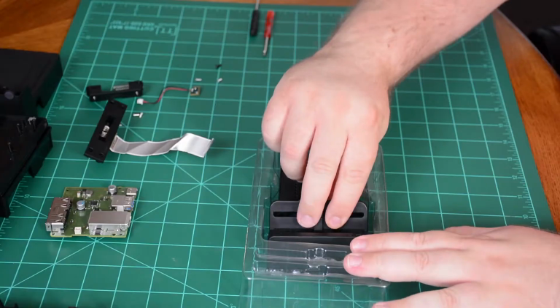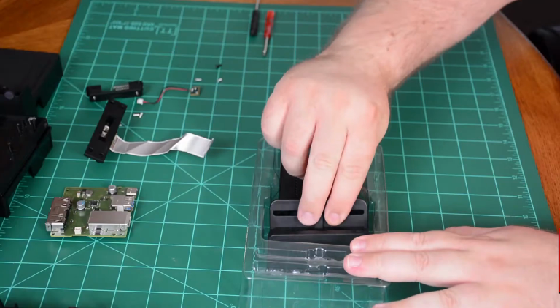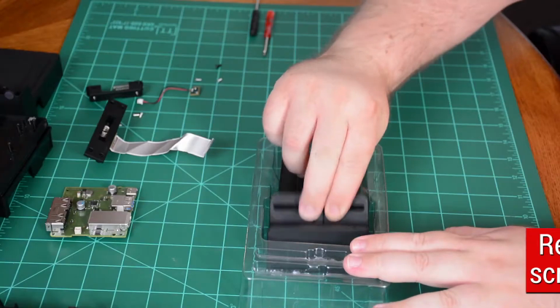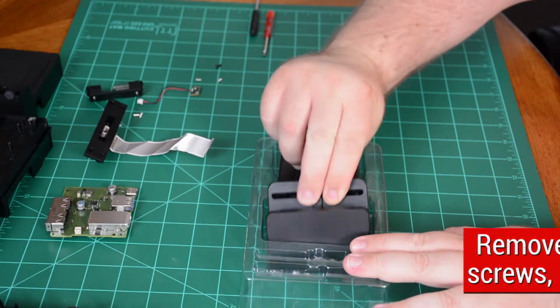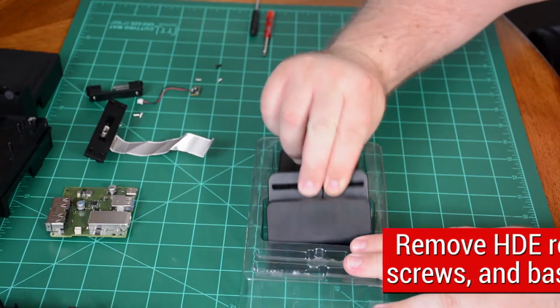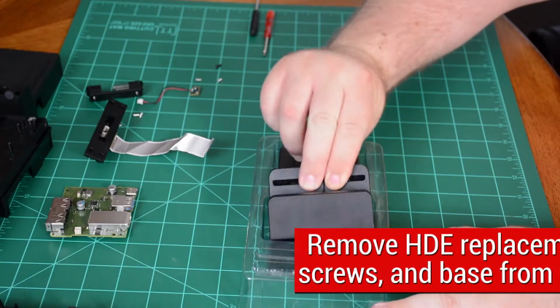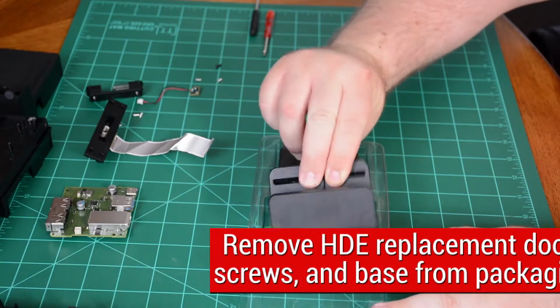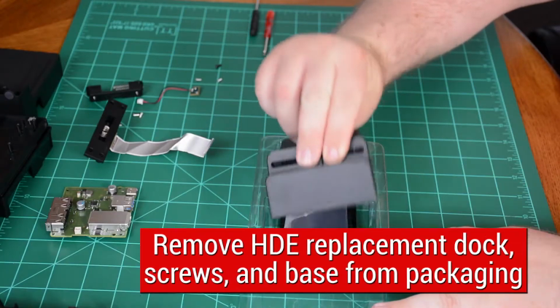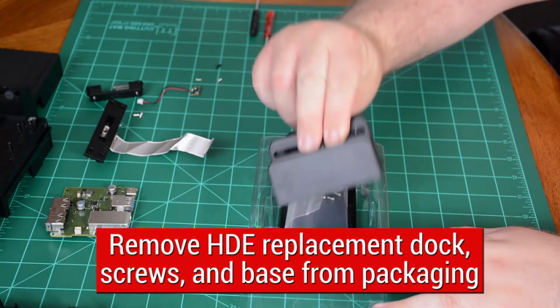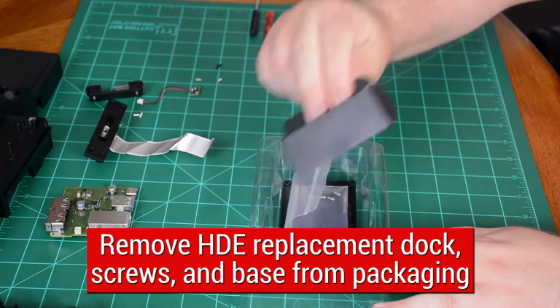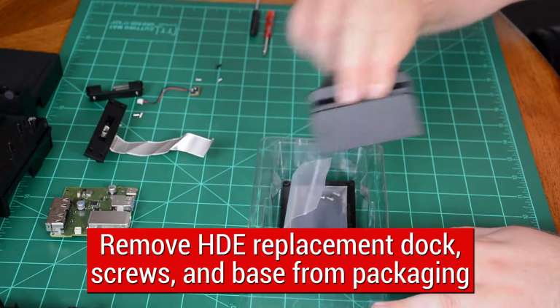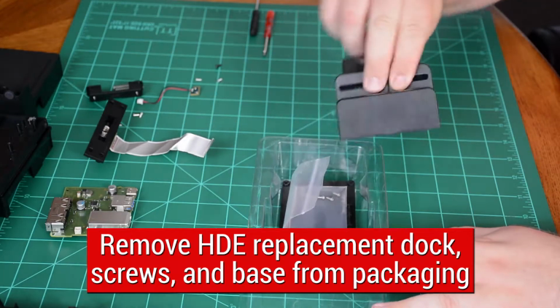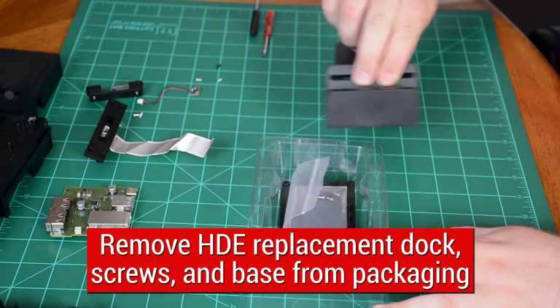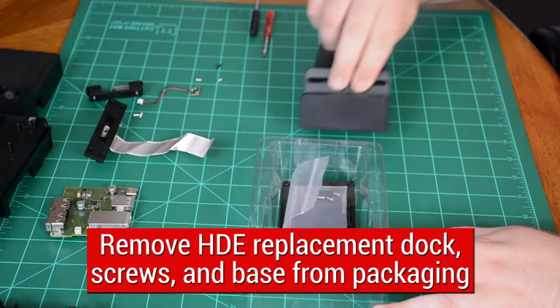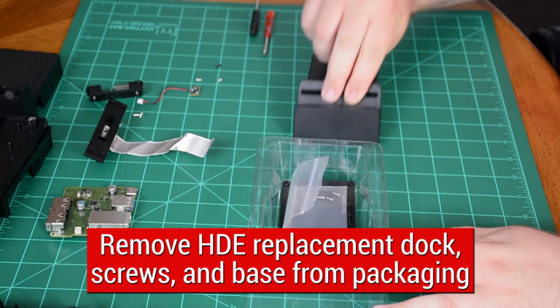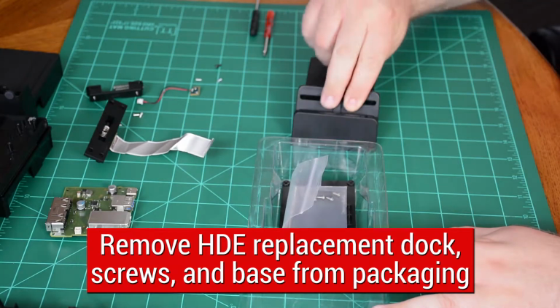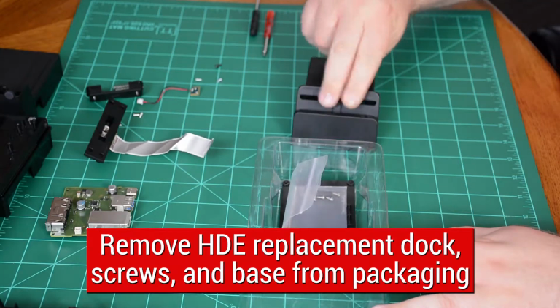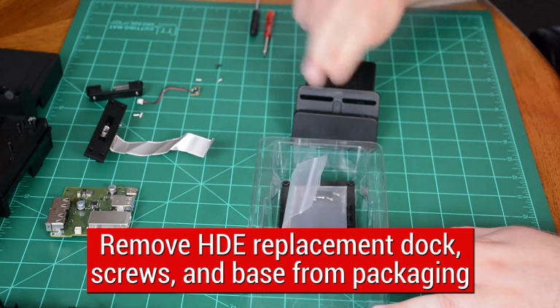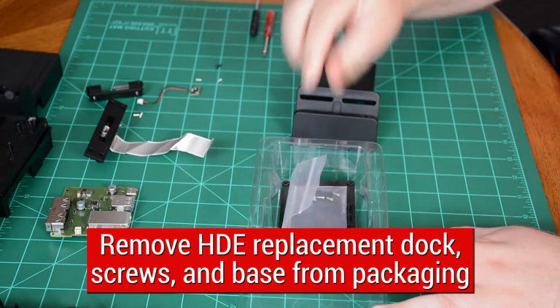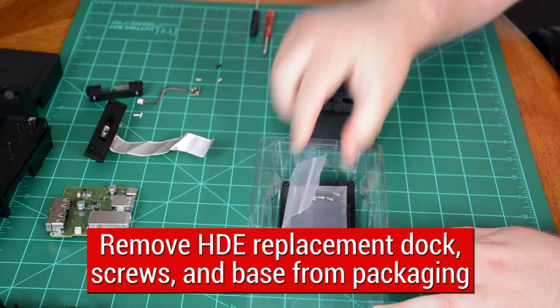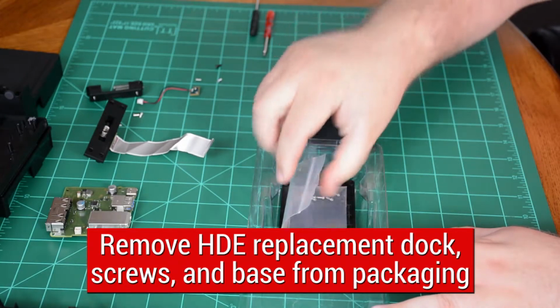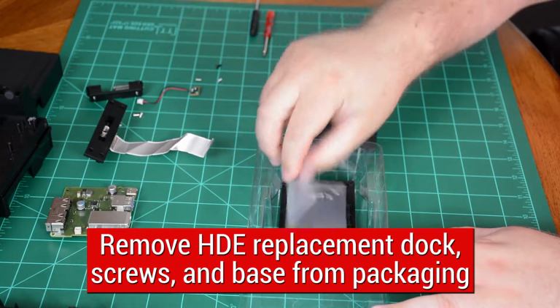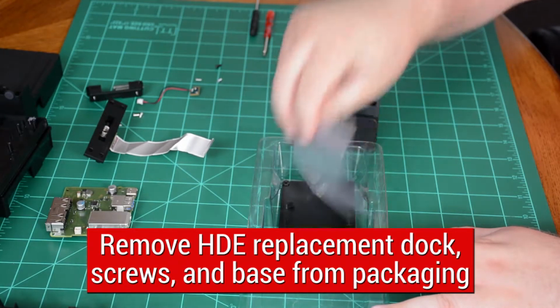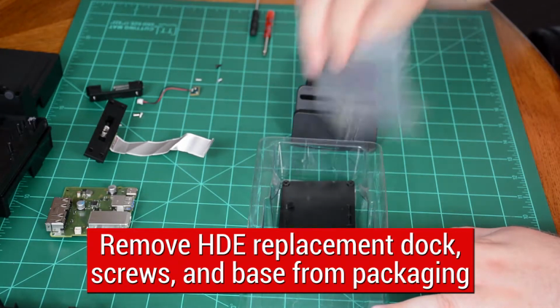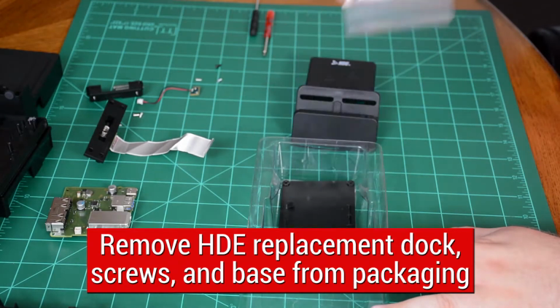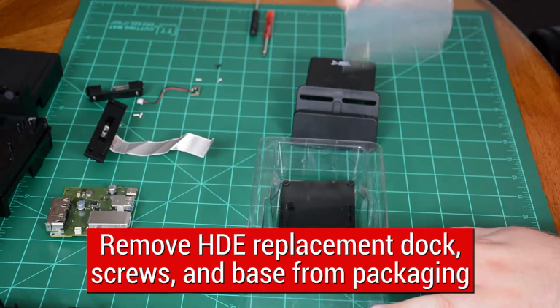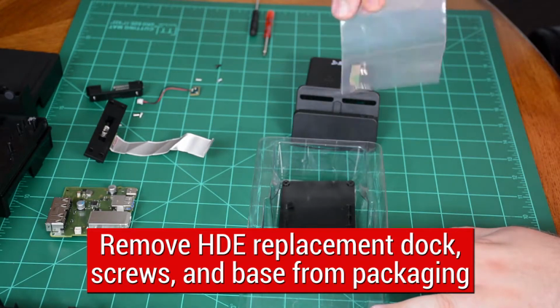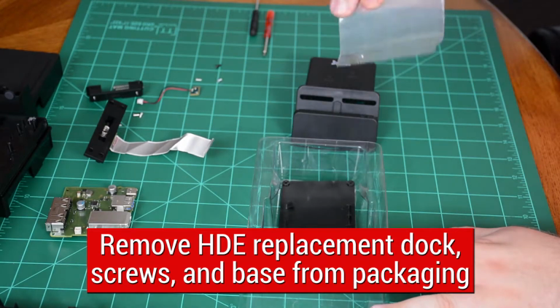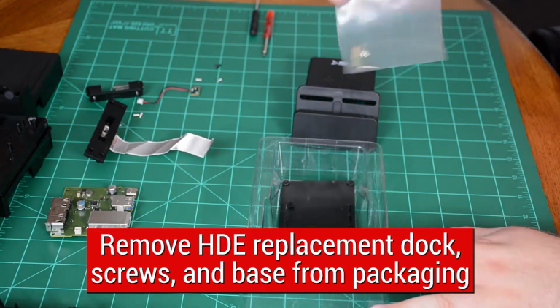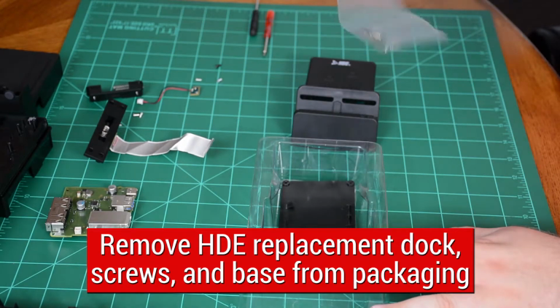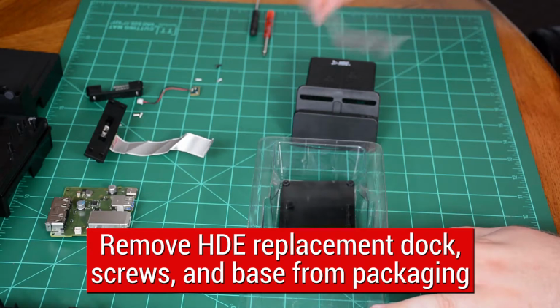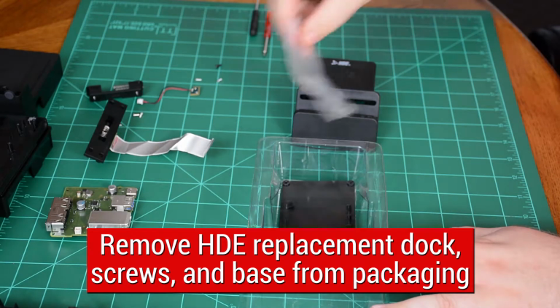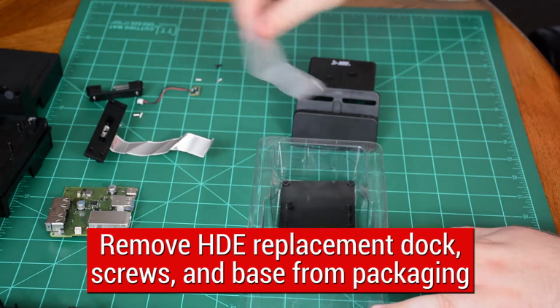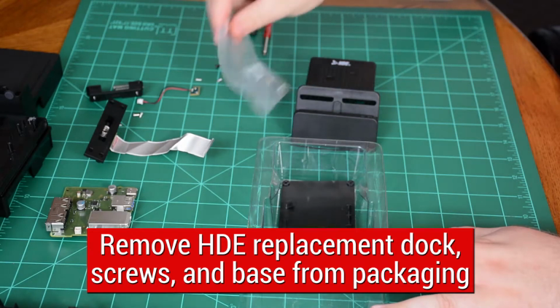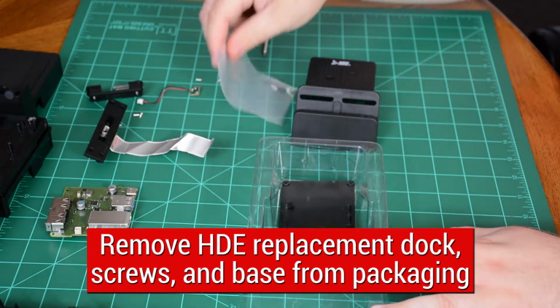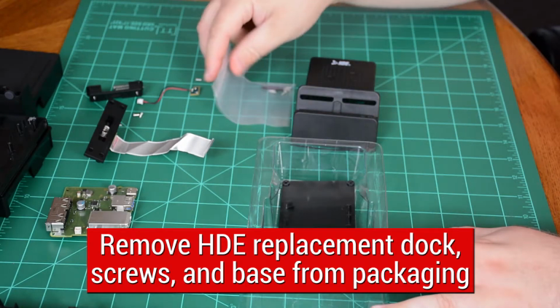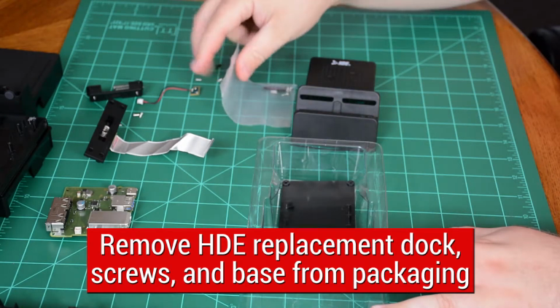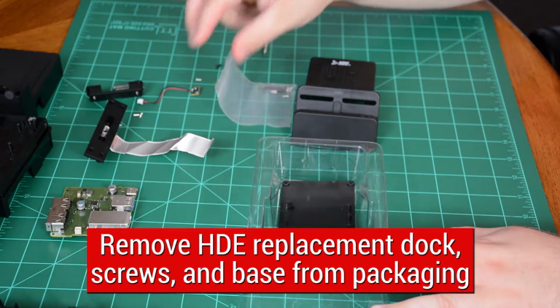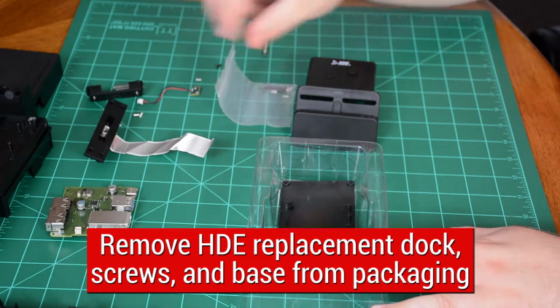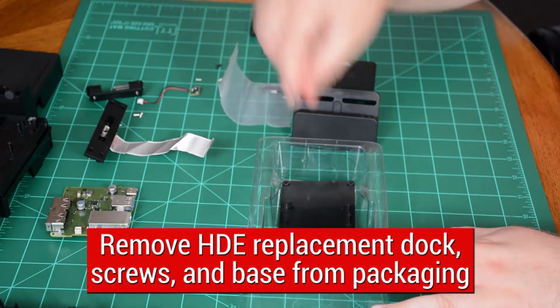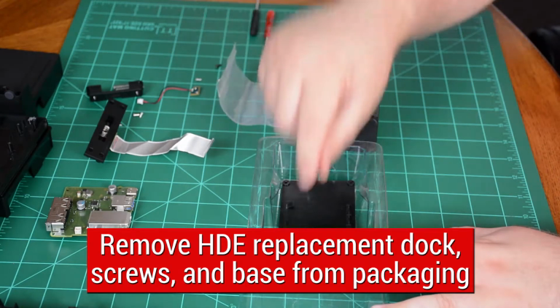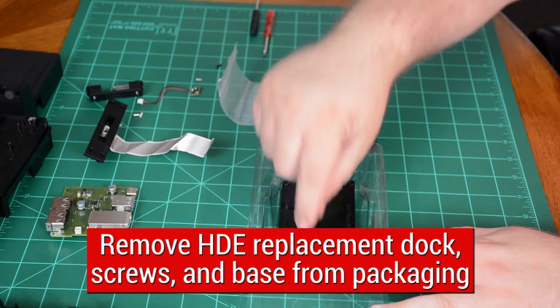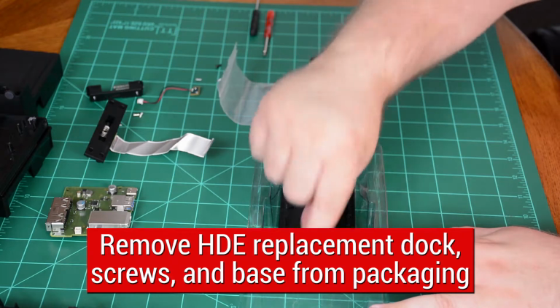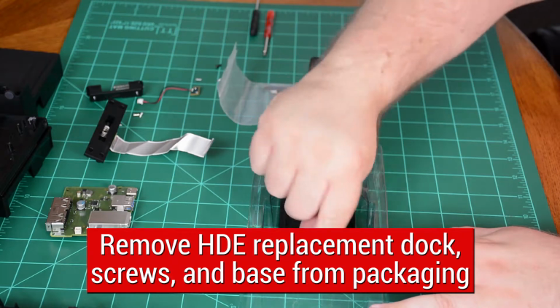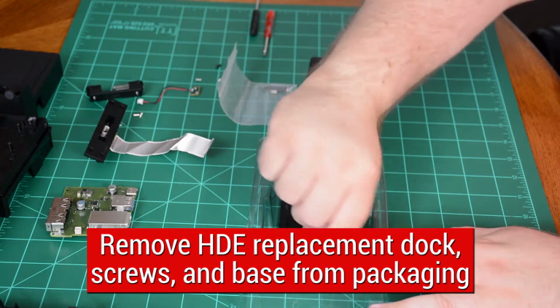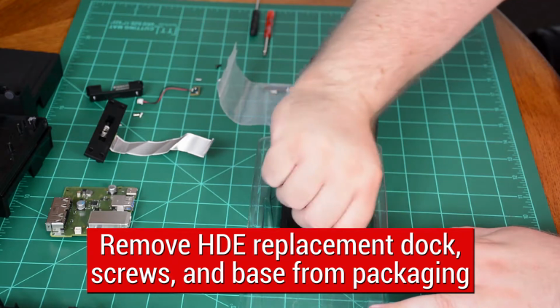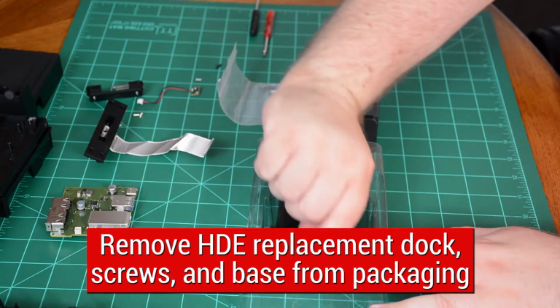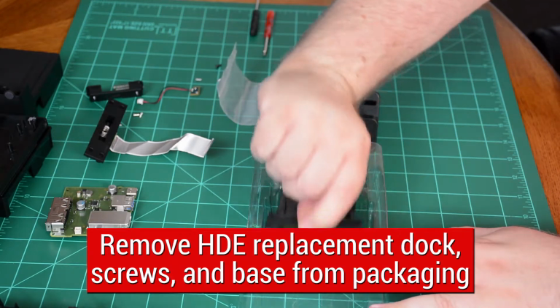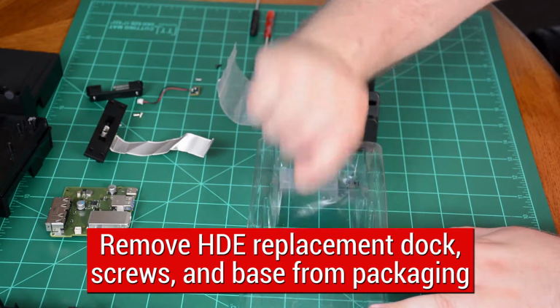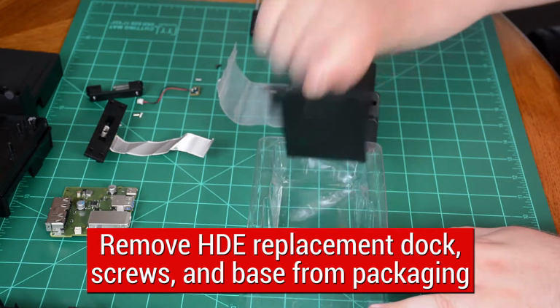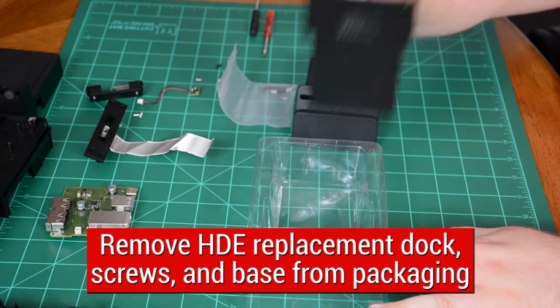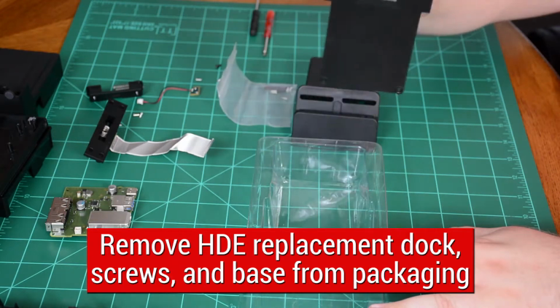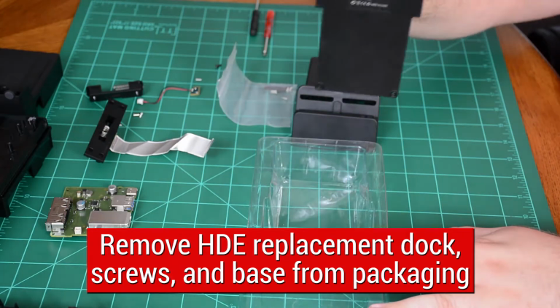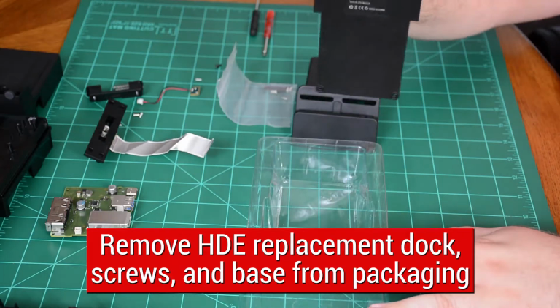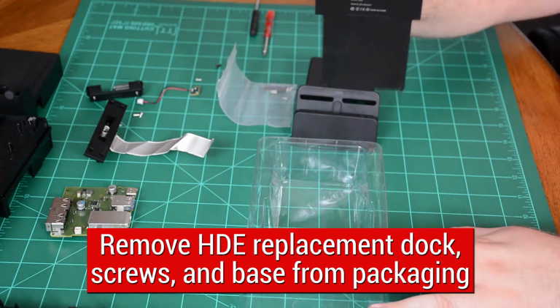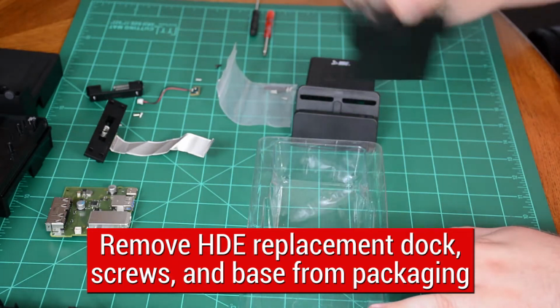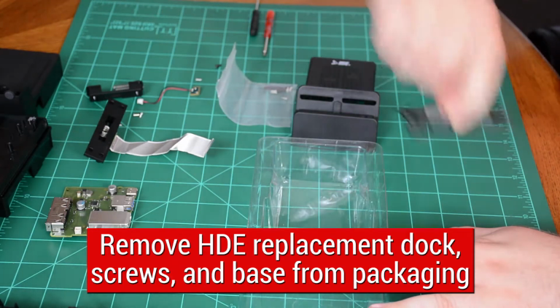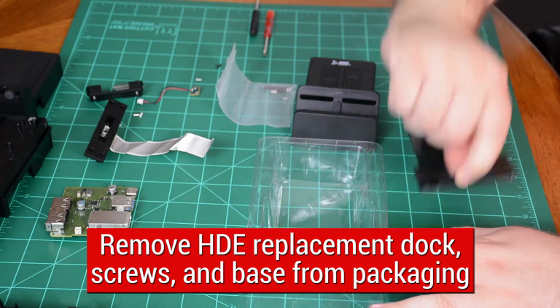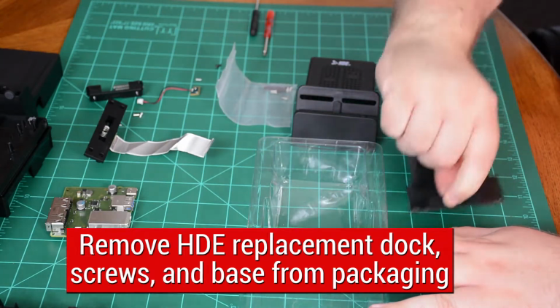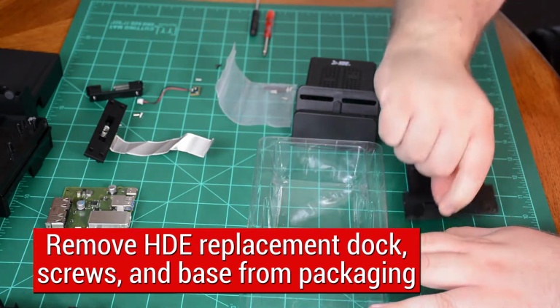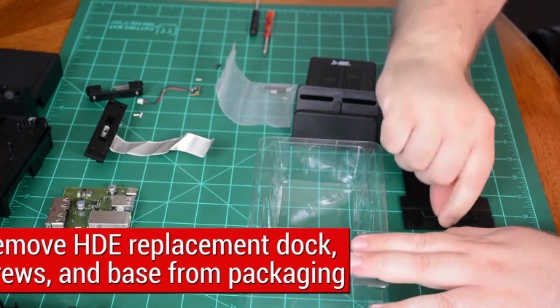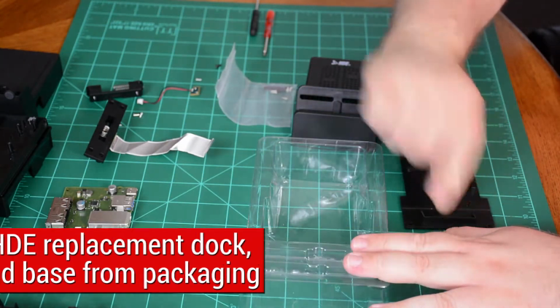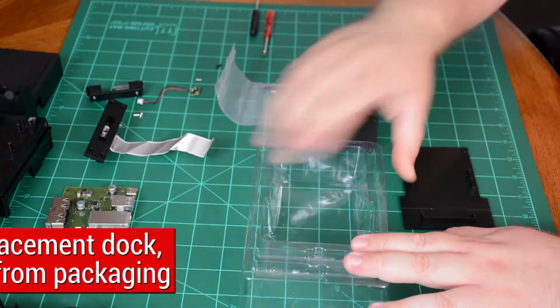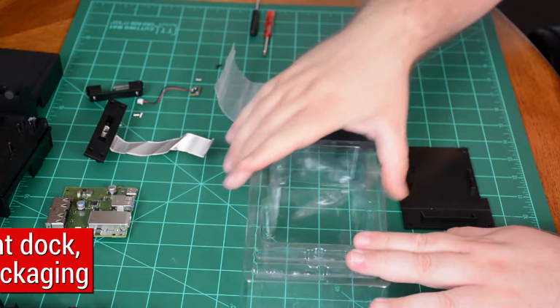Prepare replacement dock by removing it from plastic packaging. Included screws will not be used until the final step and can be removed from work area for now.